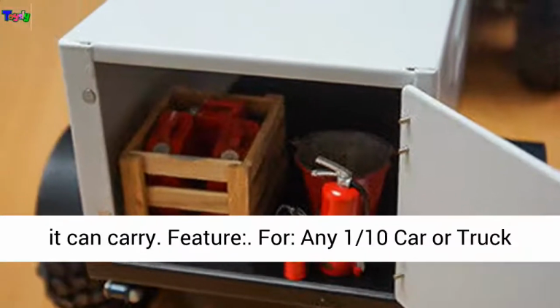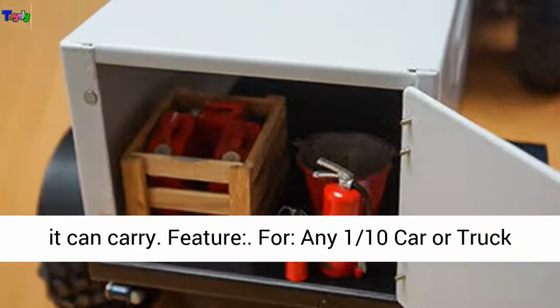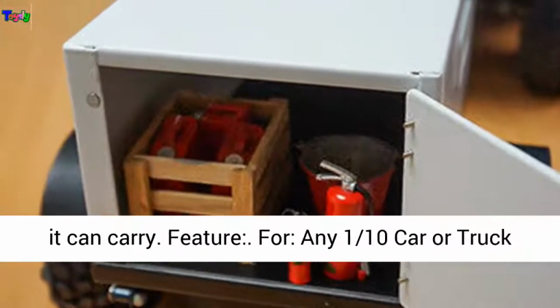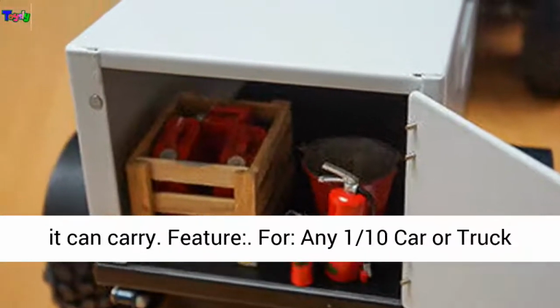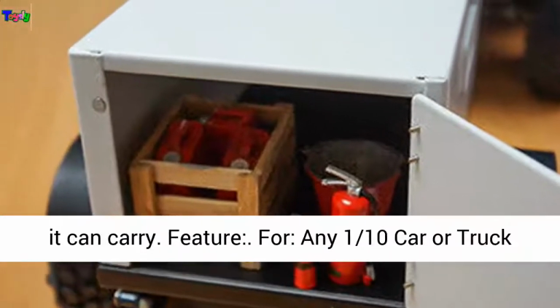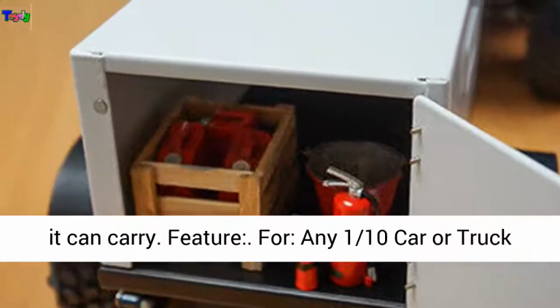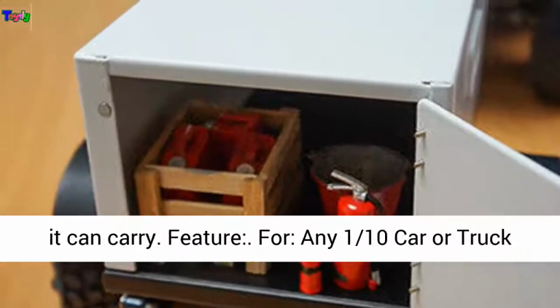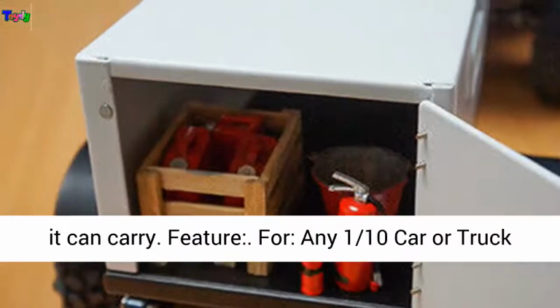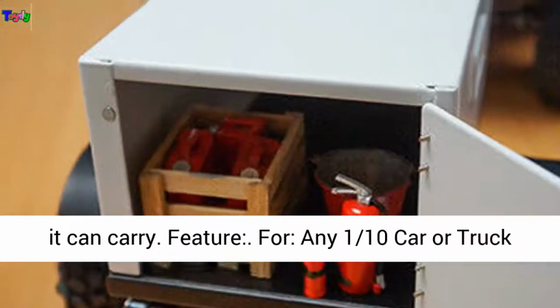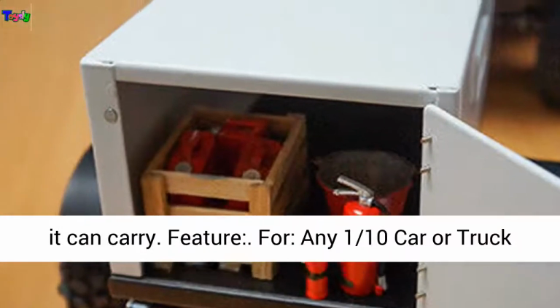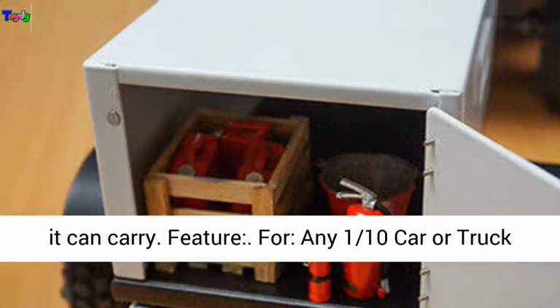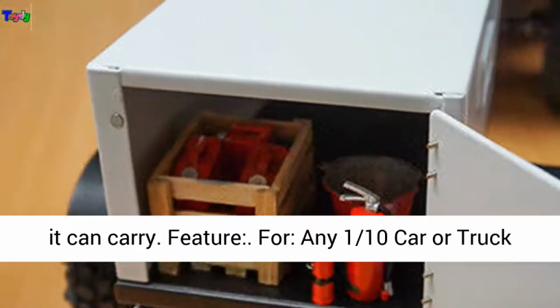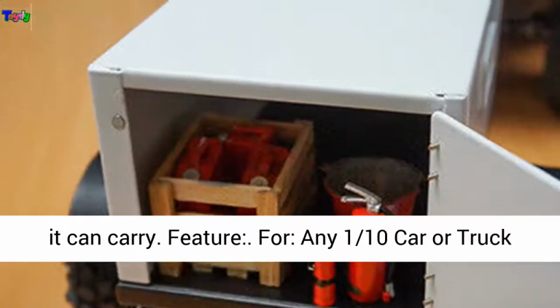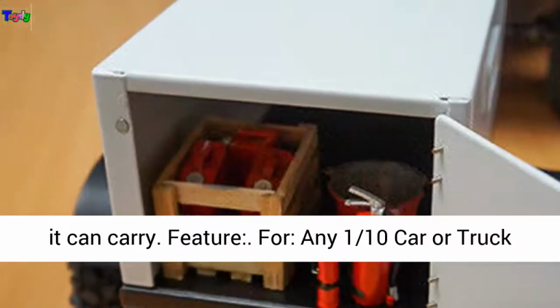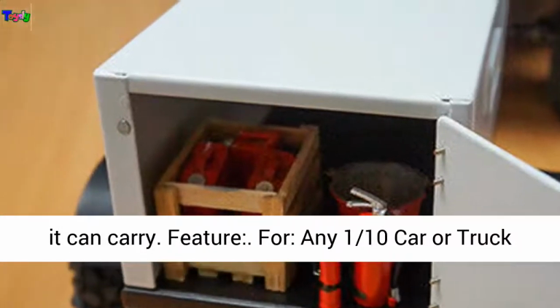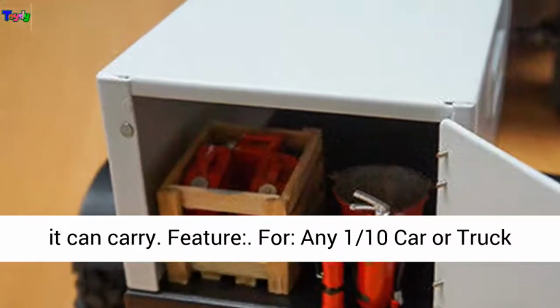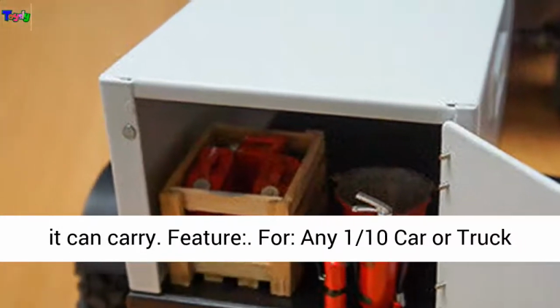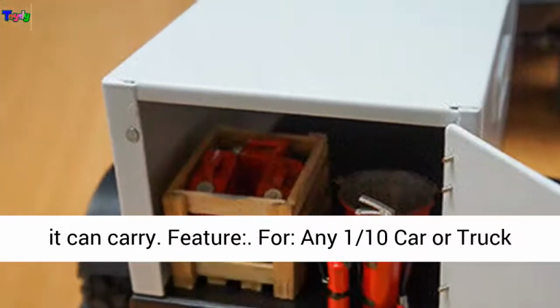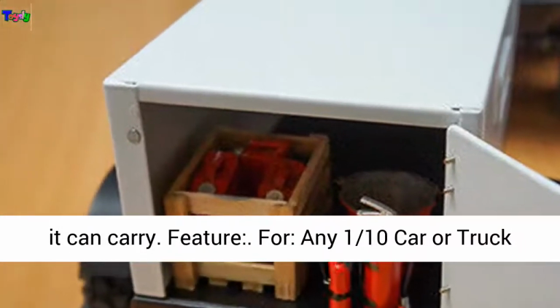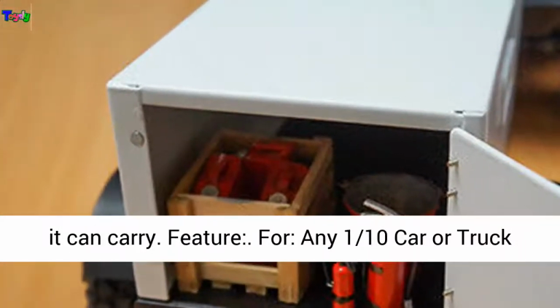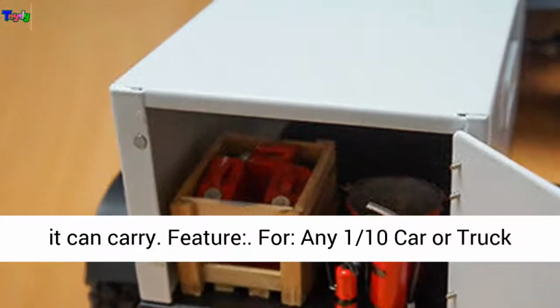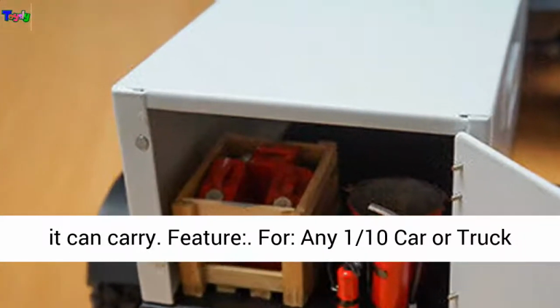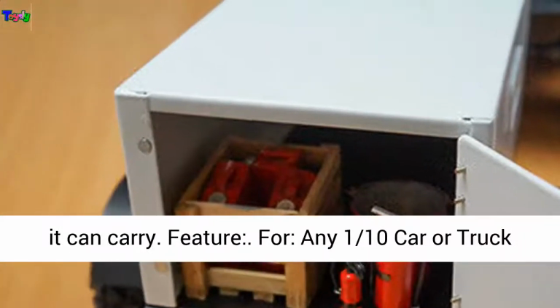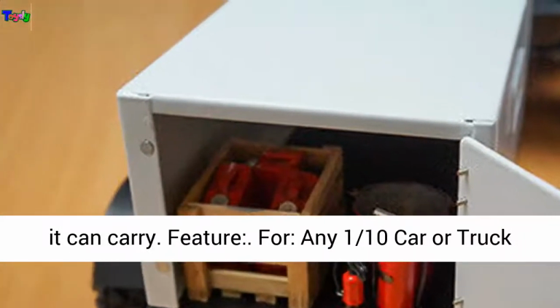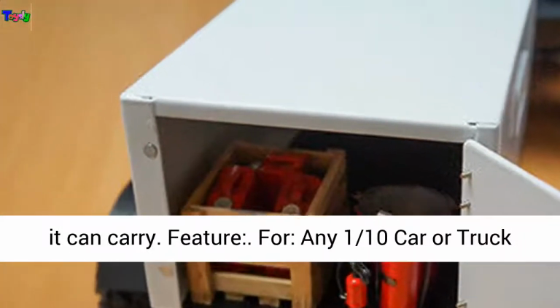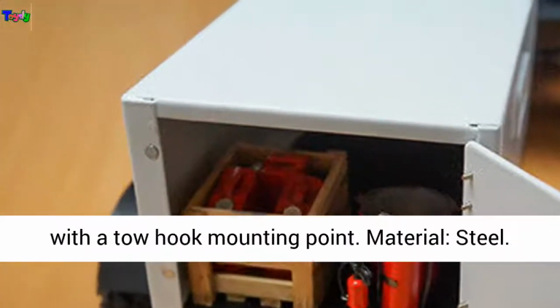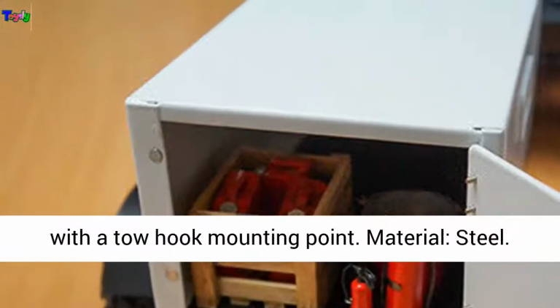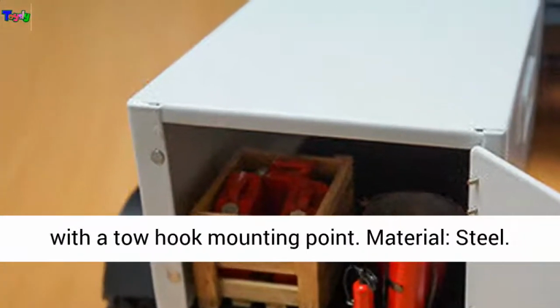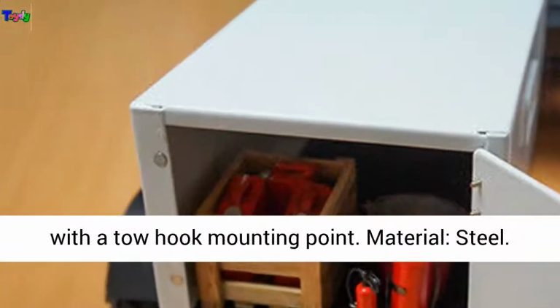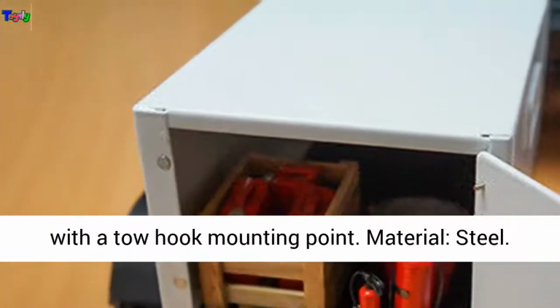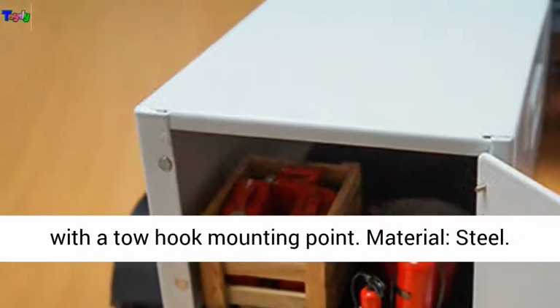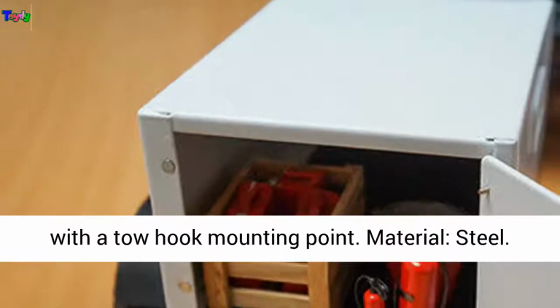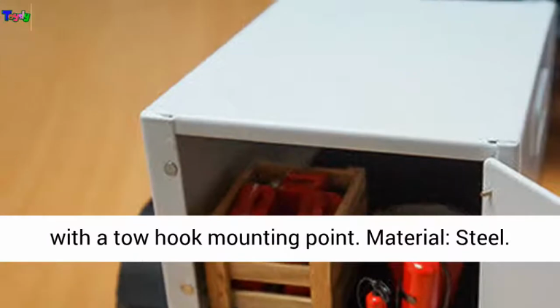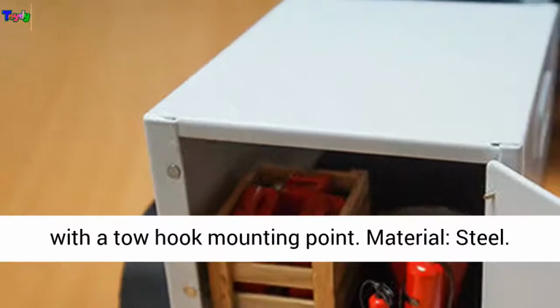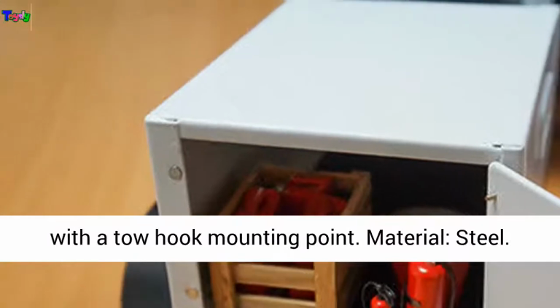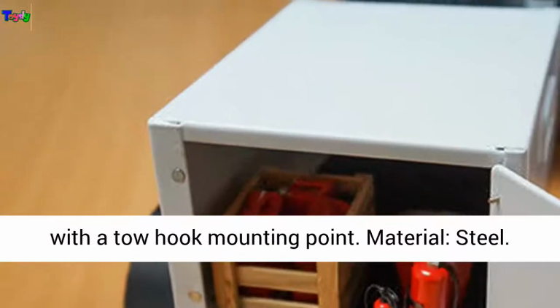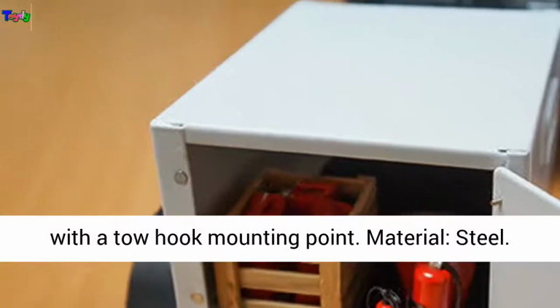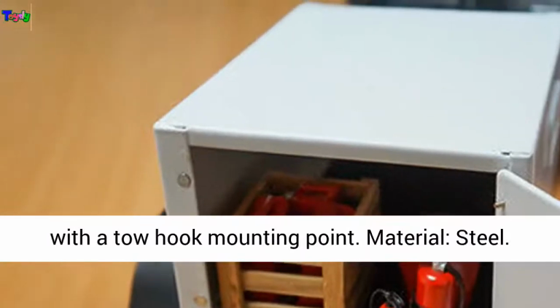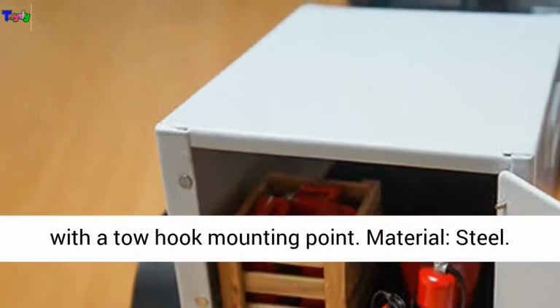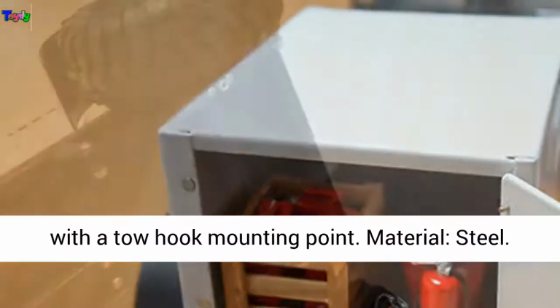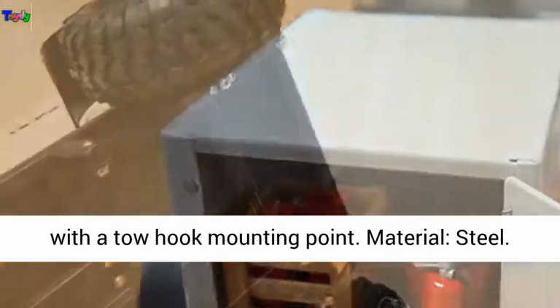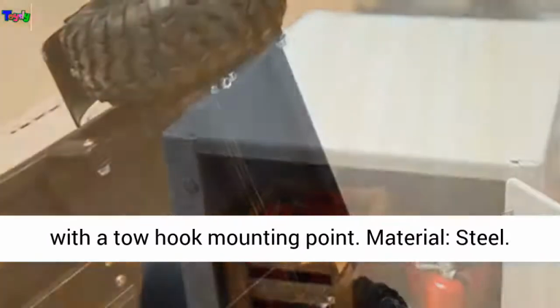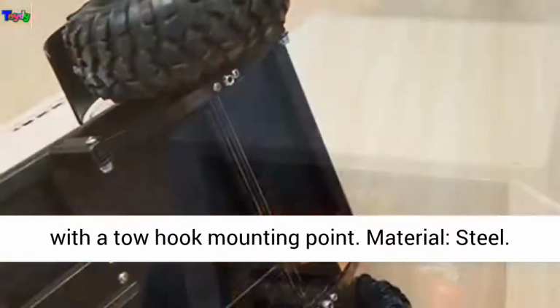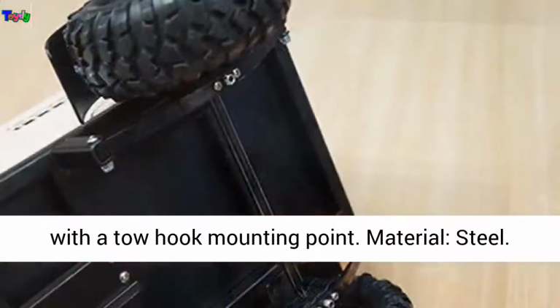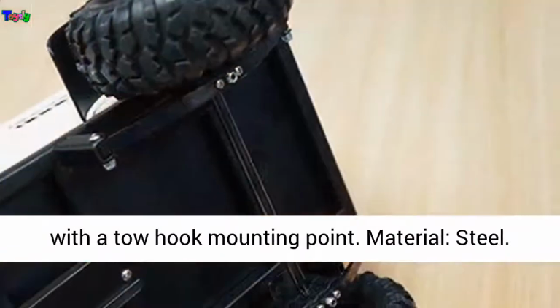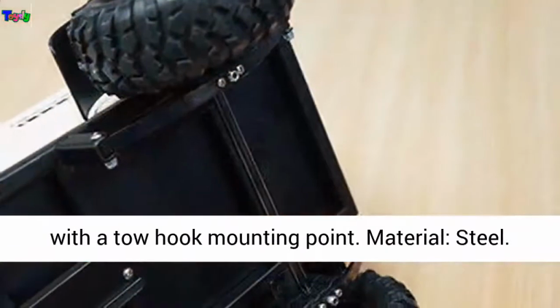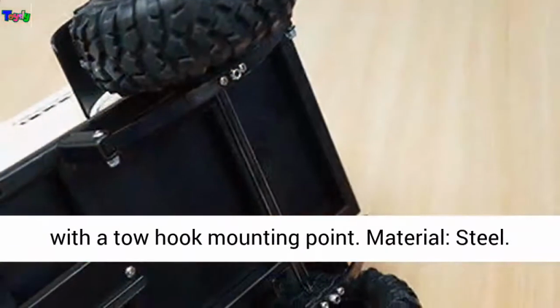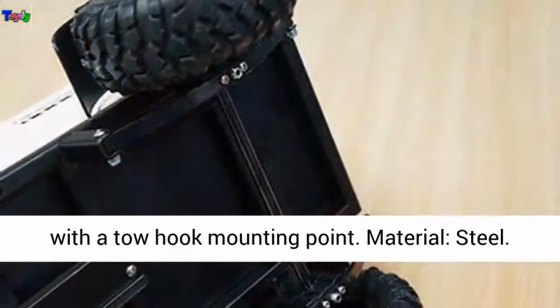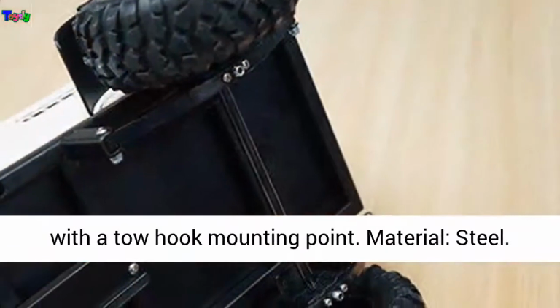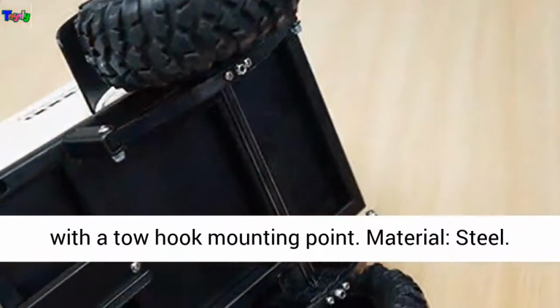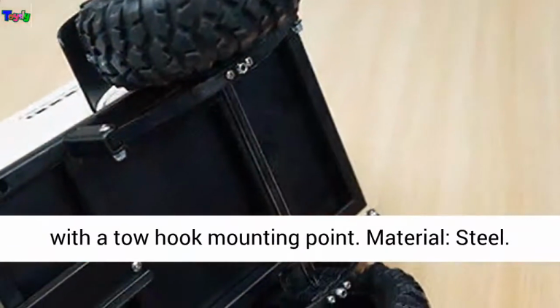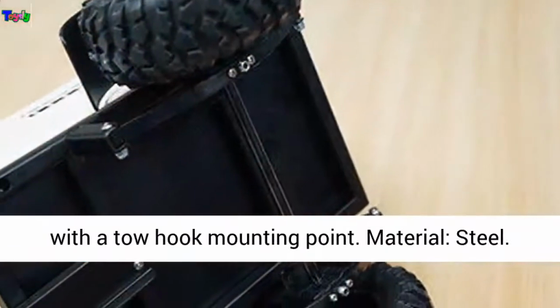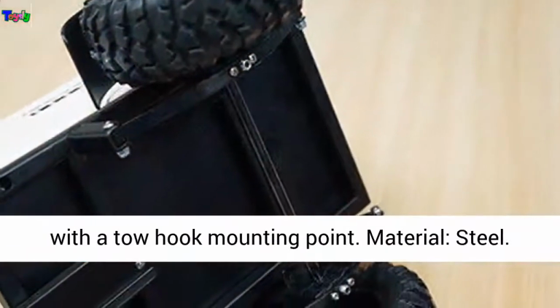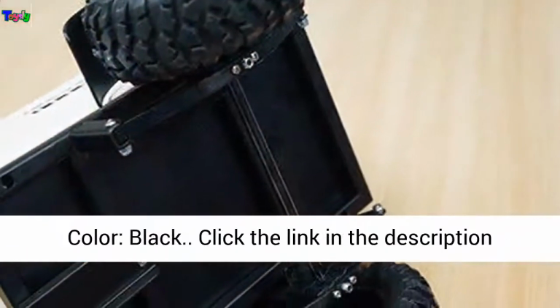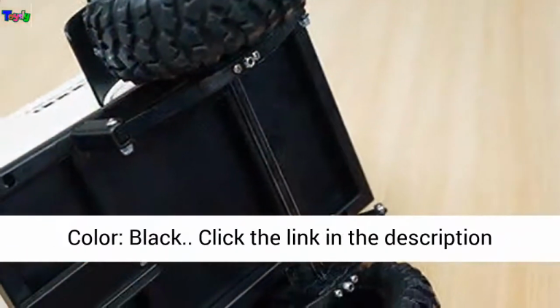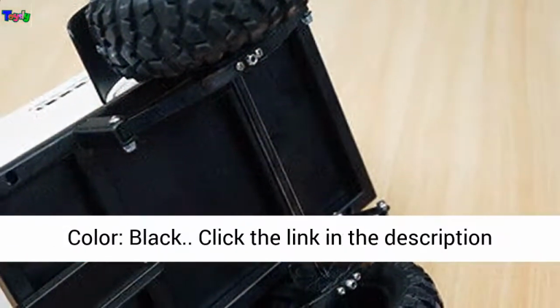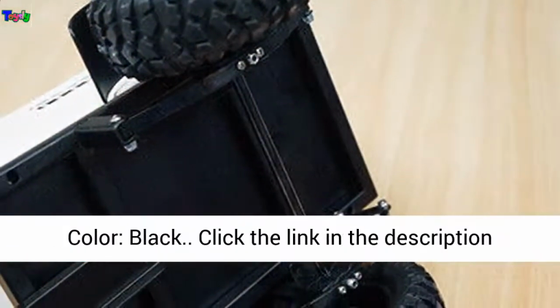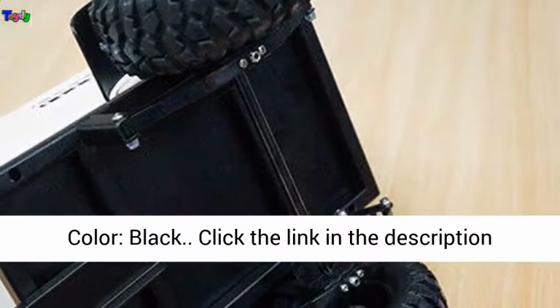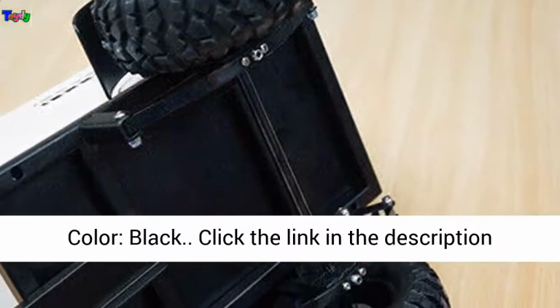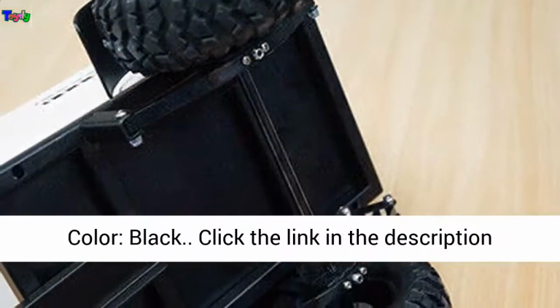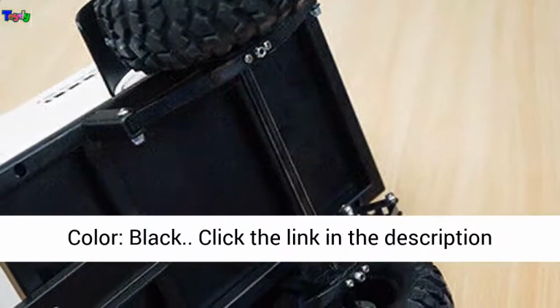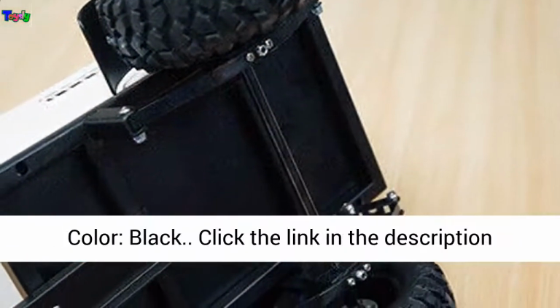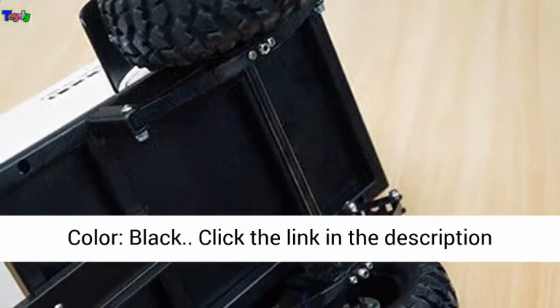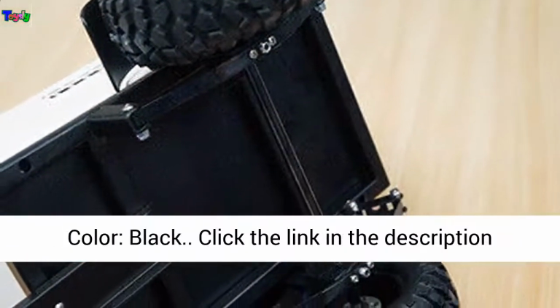Compatible with any one-tenth scale car or truck with a tow hook mounting point. Material: steel. Color: black.